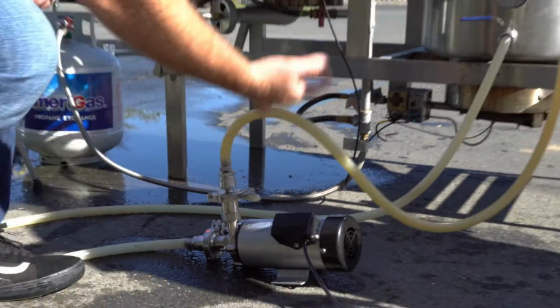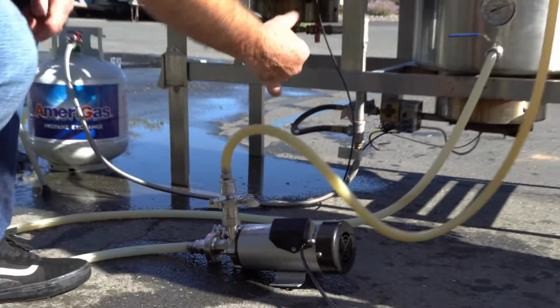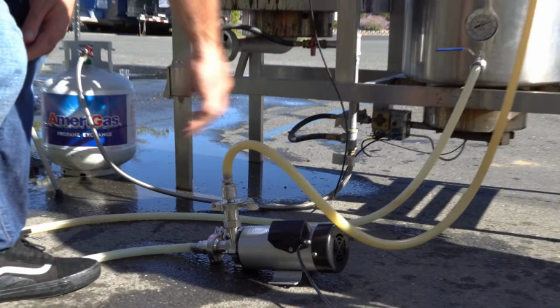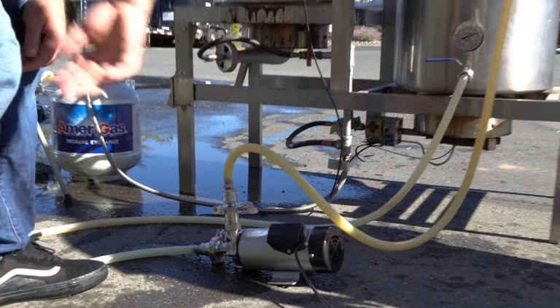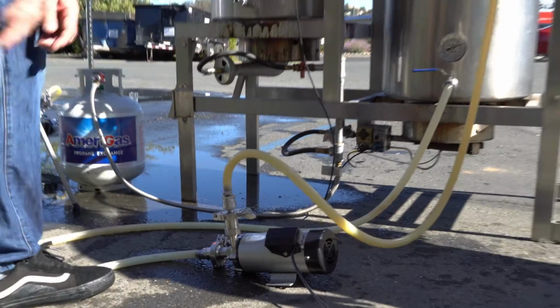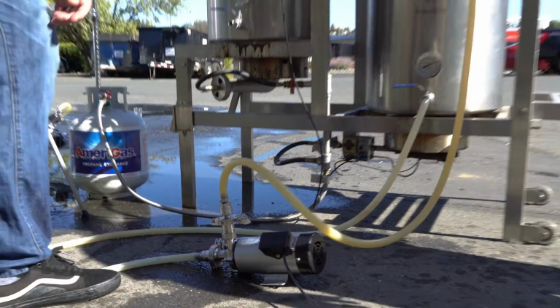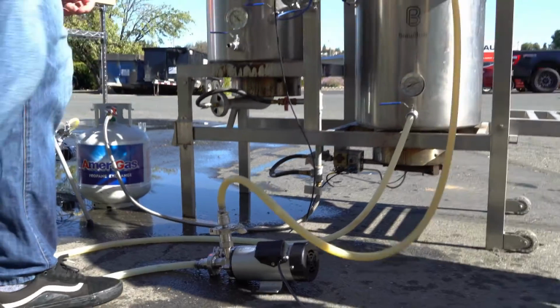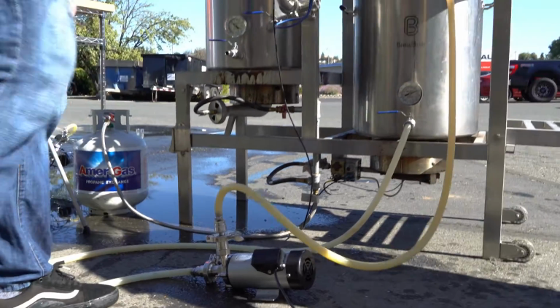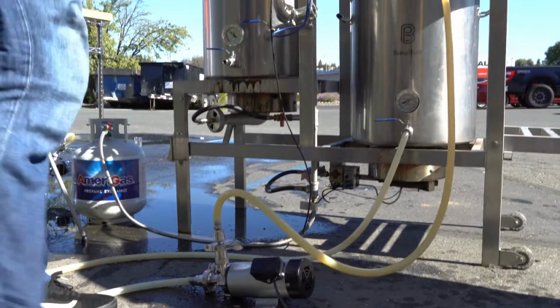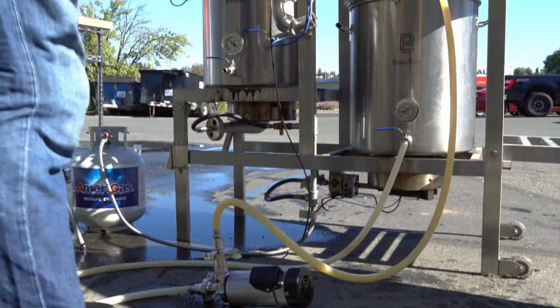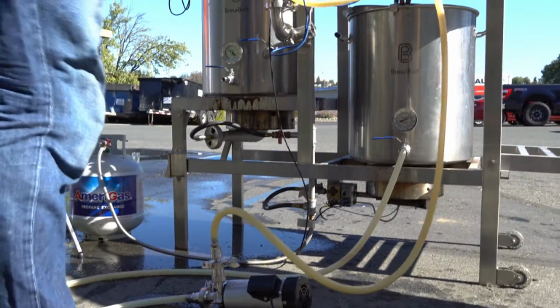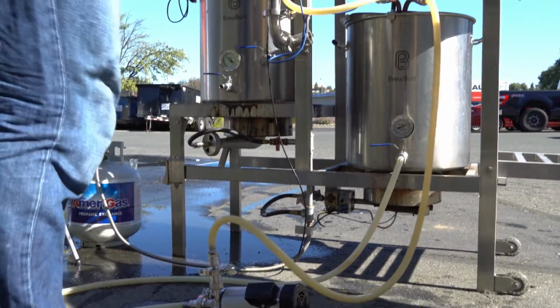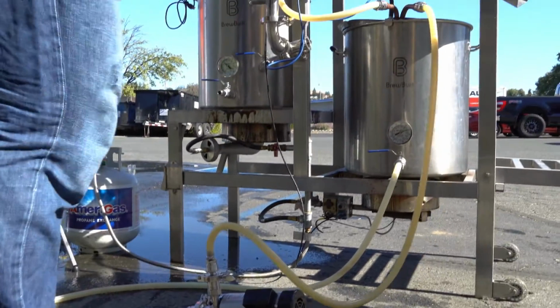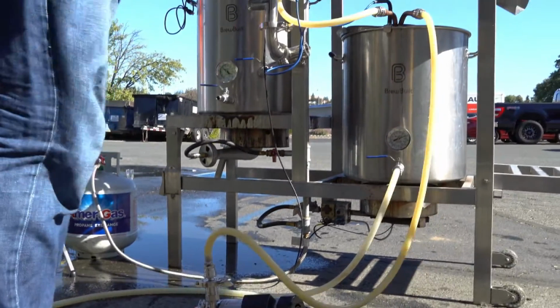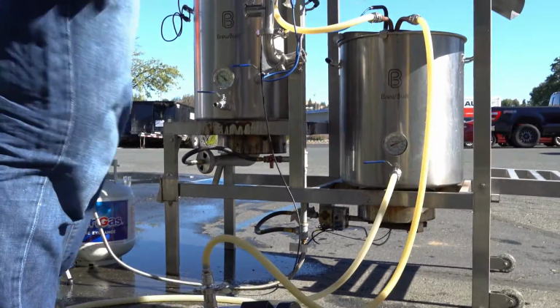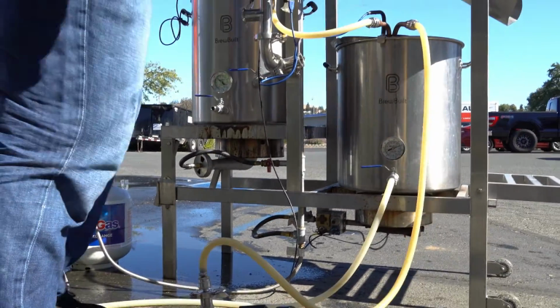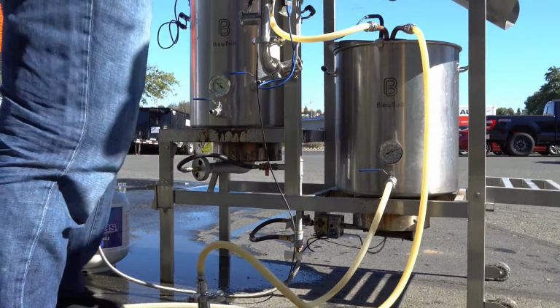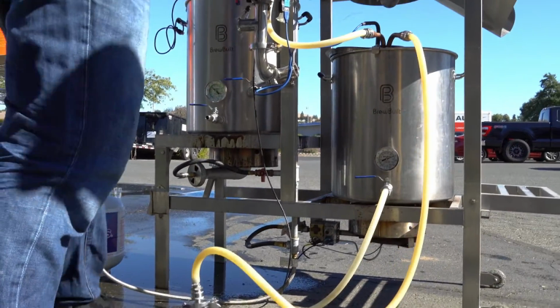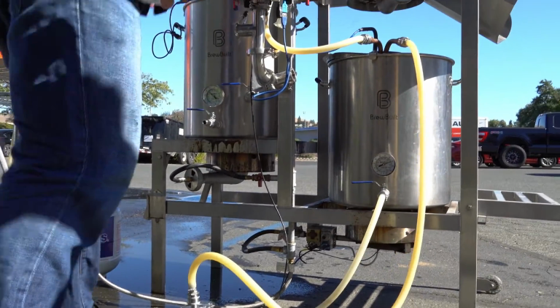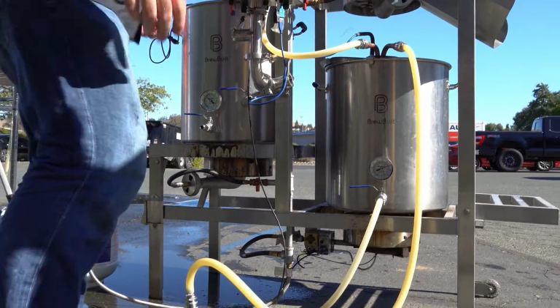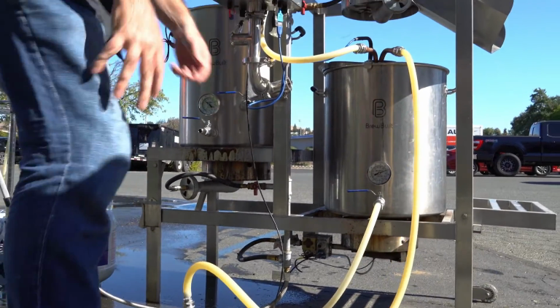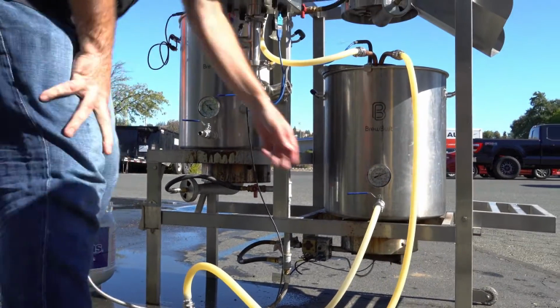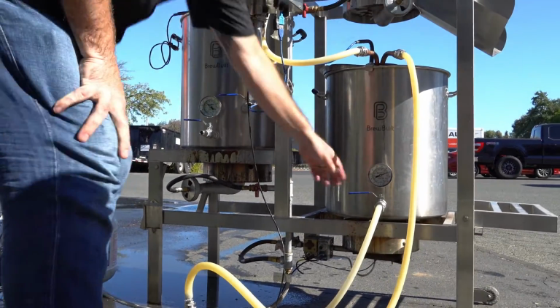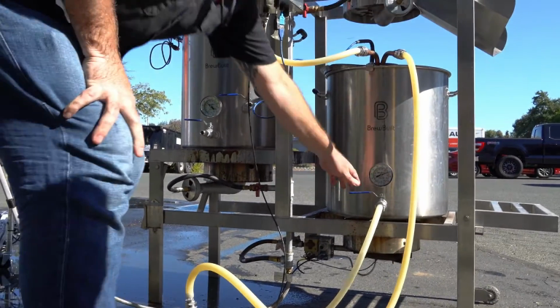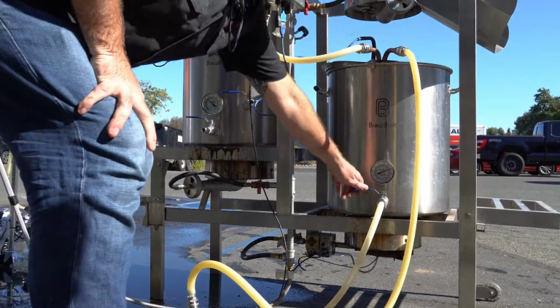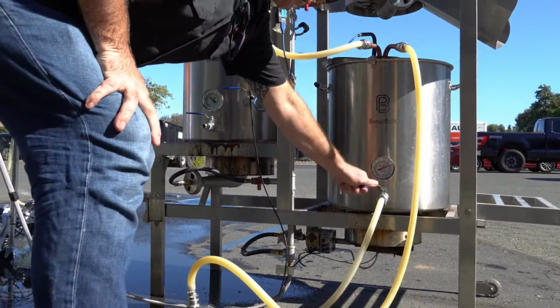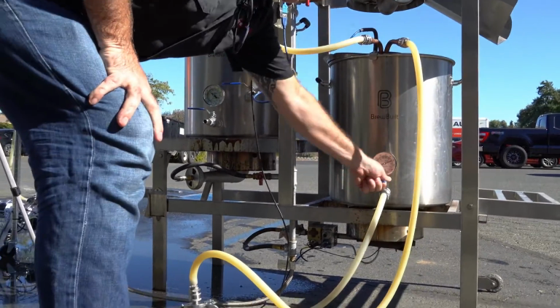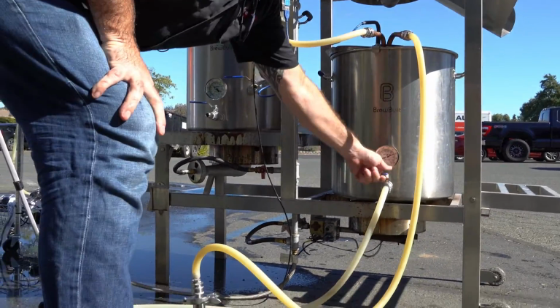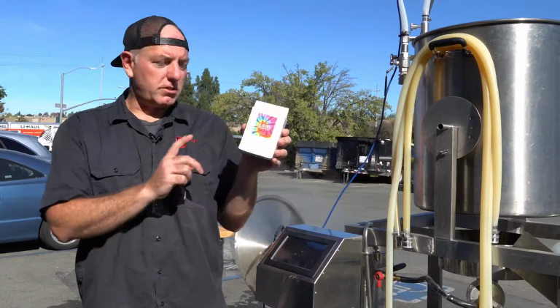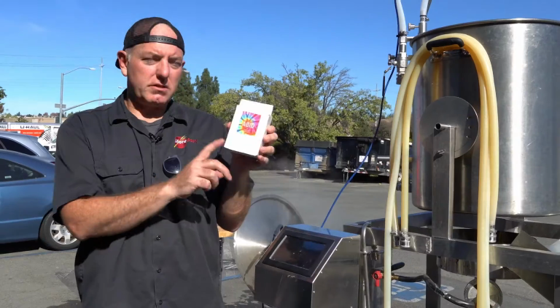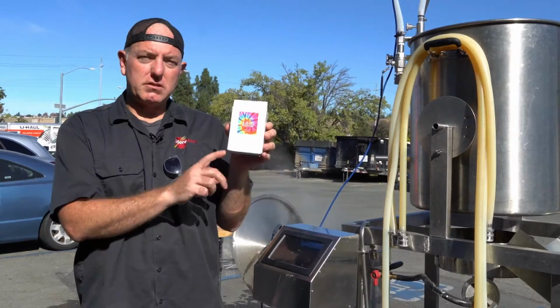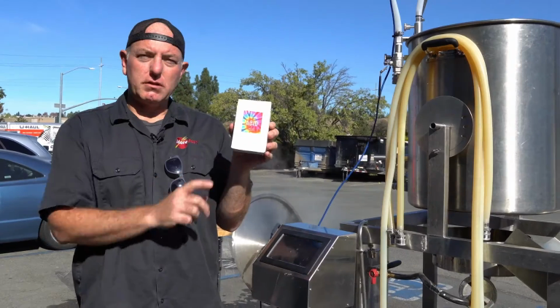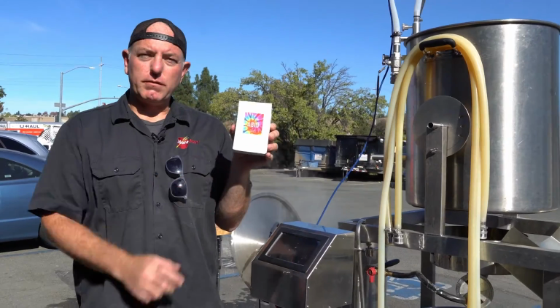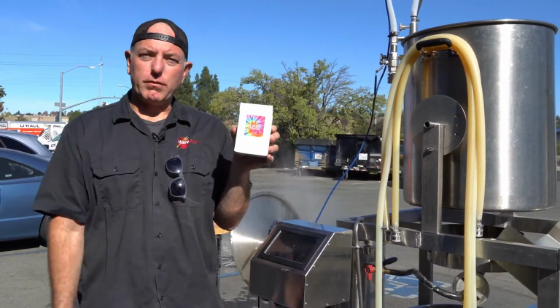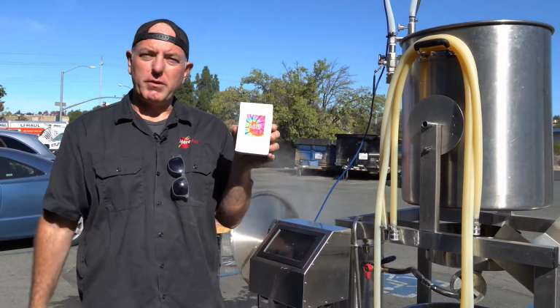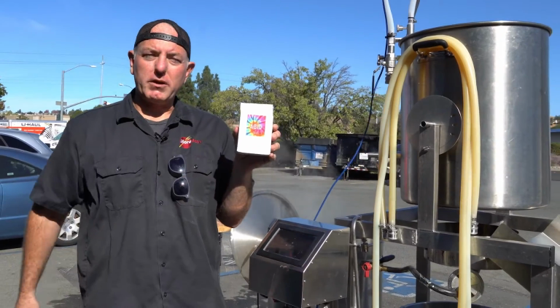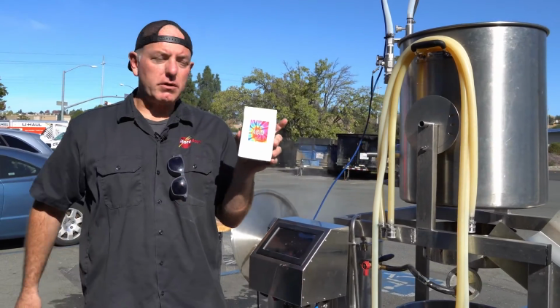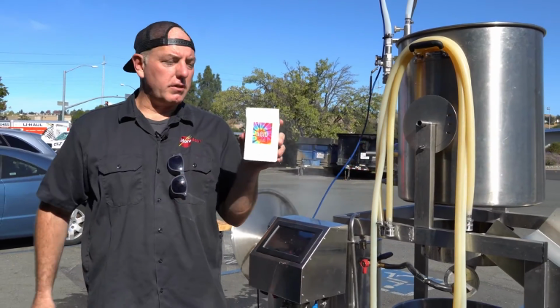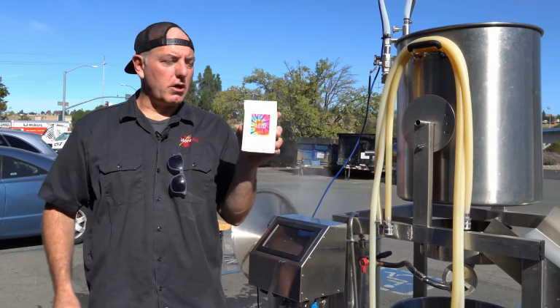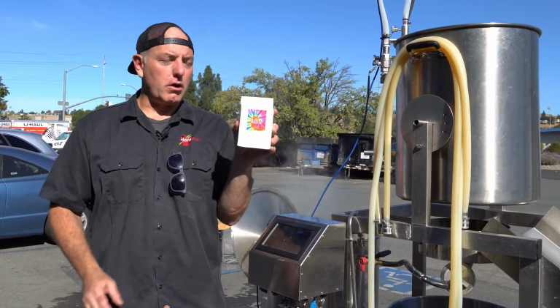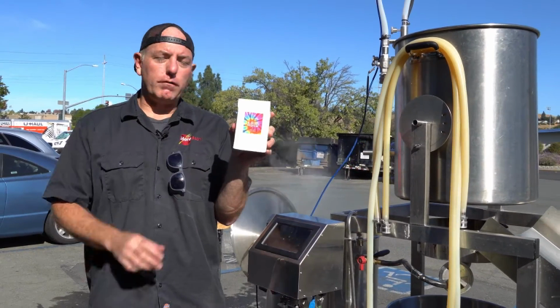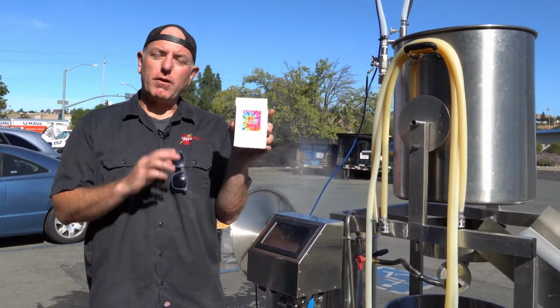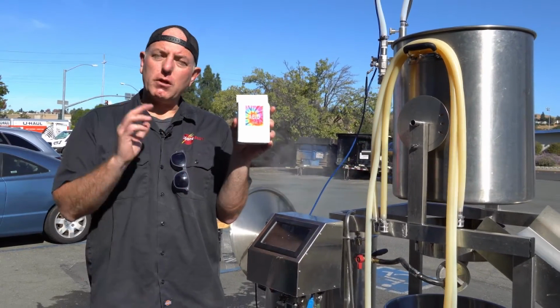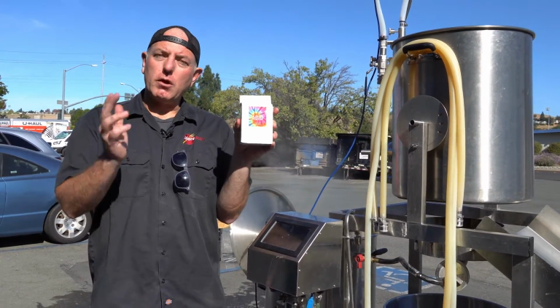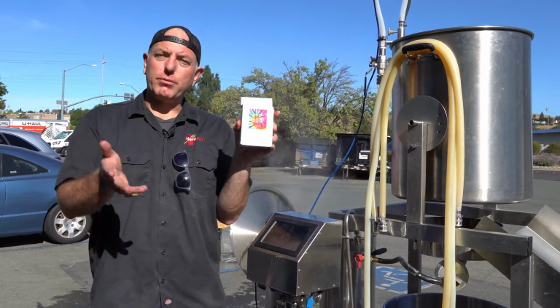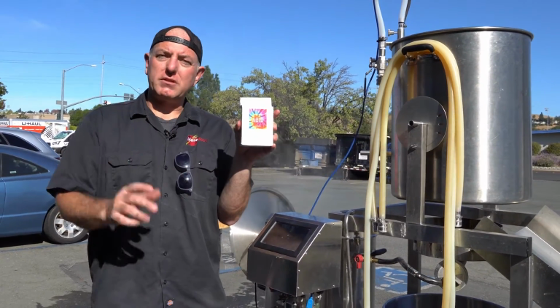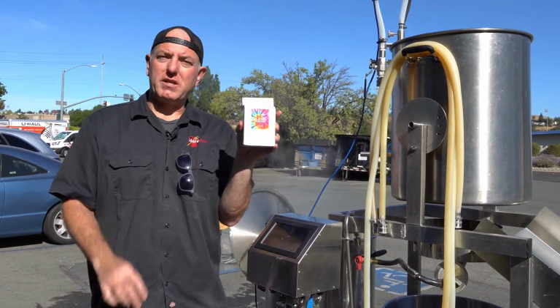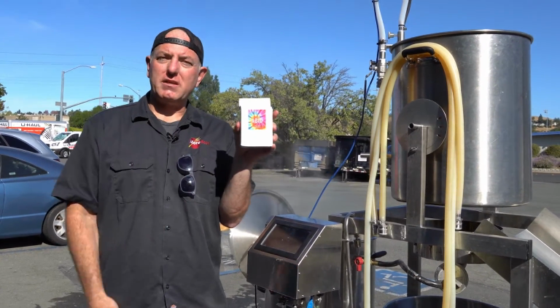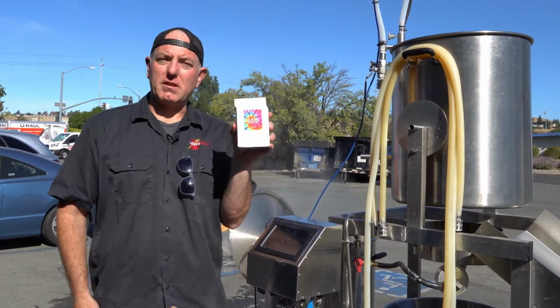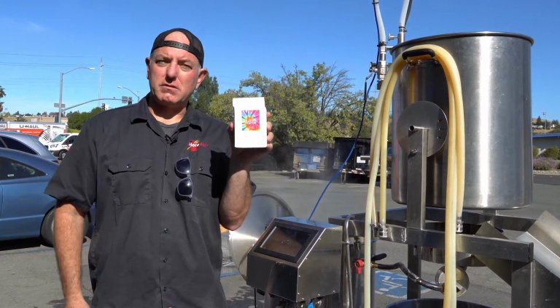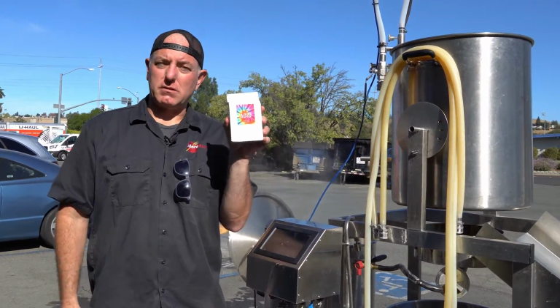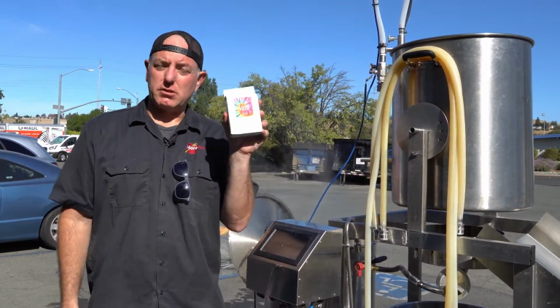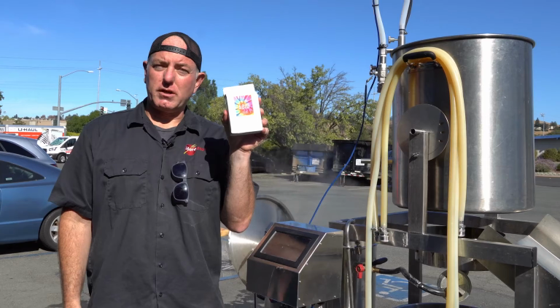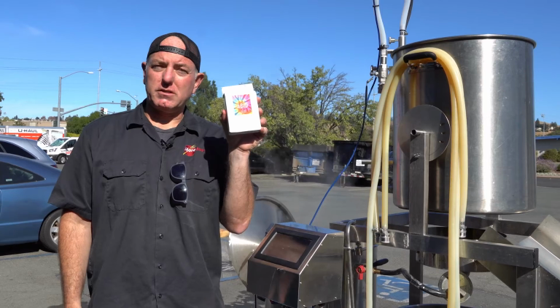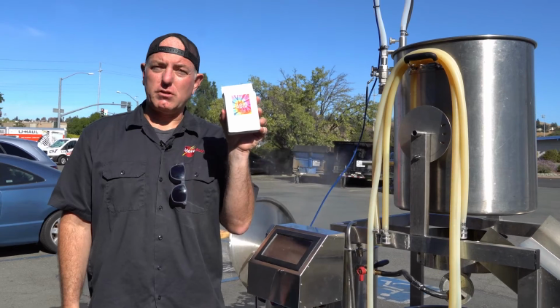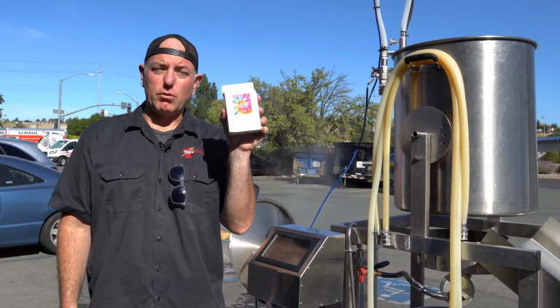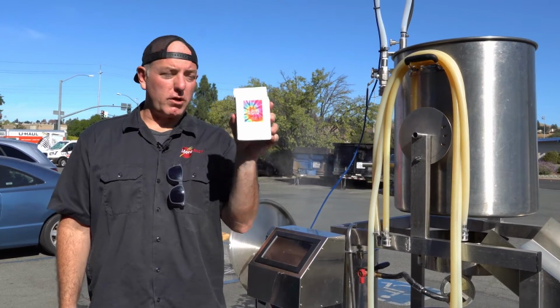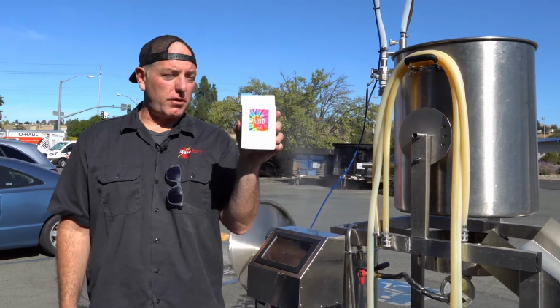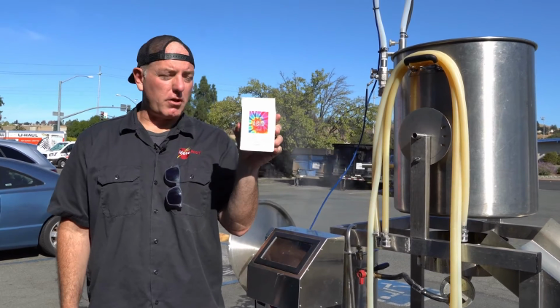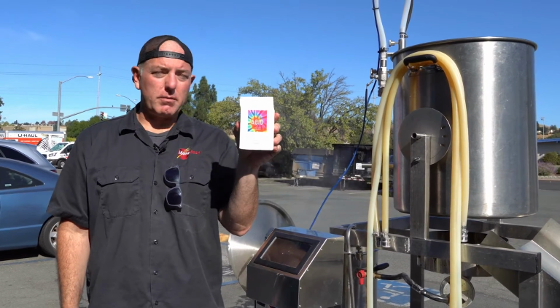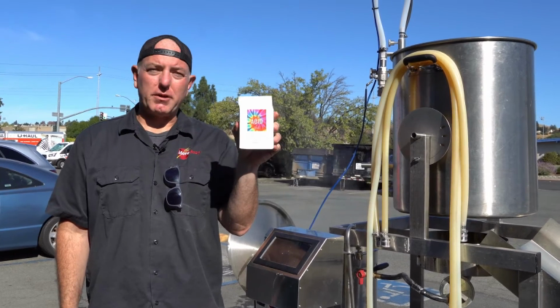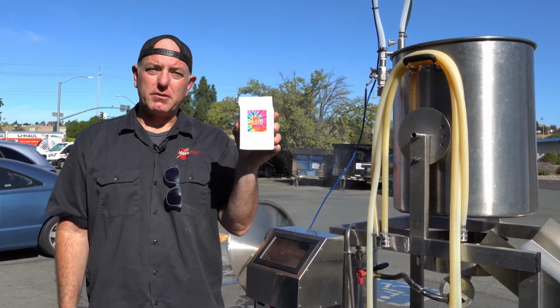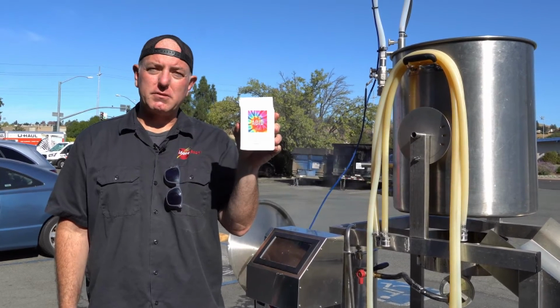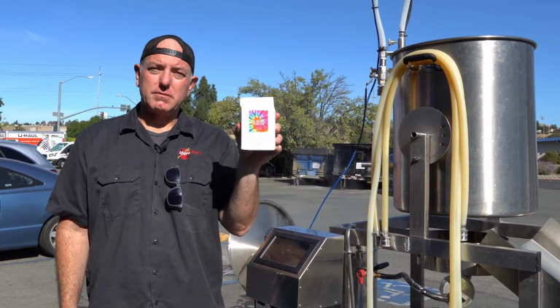I'm going to finish up the brew day, knock out my wort, pitch this into the fermenter, and then I'll follow up with a taste test and let you guys know what I thought.